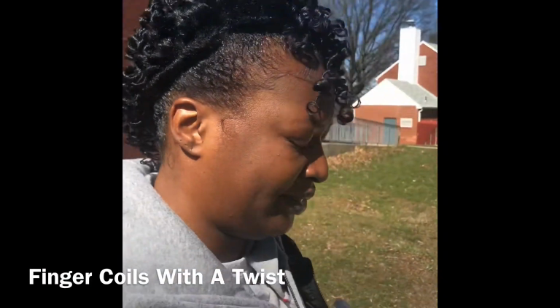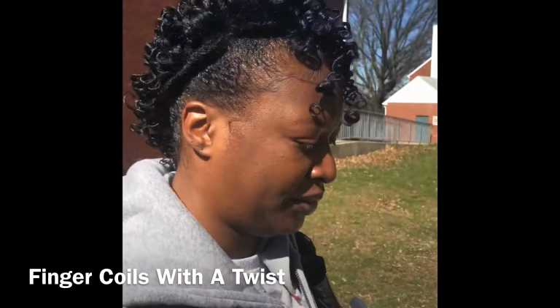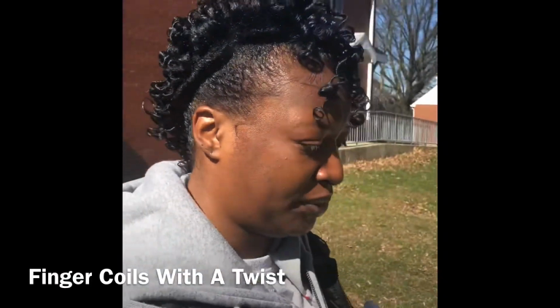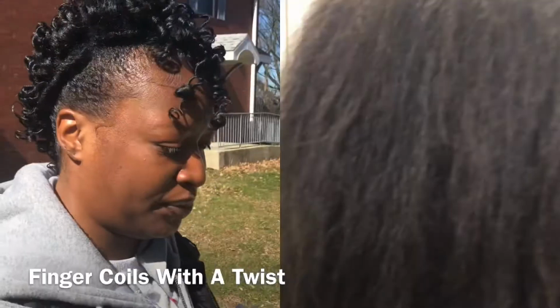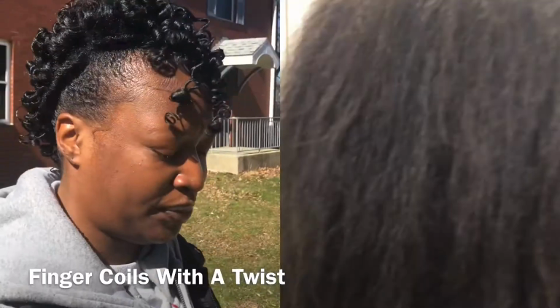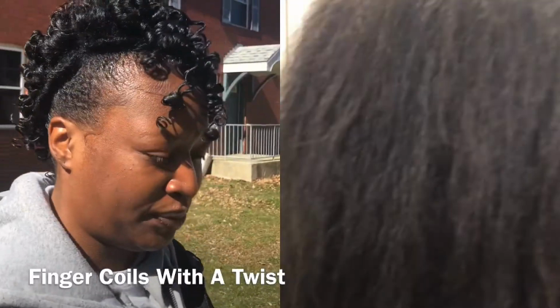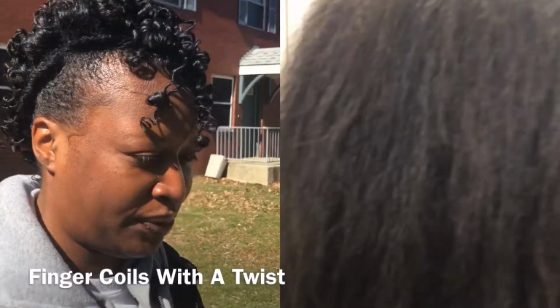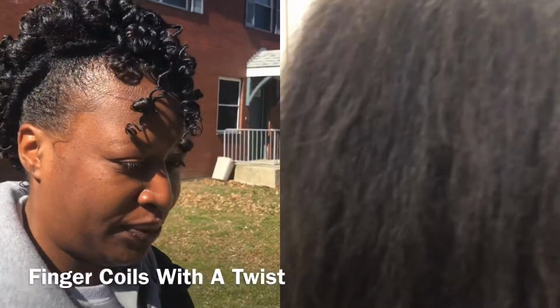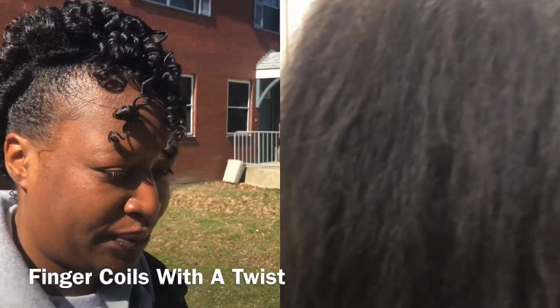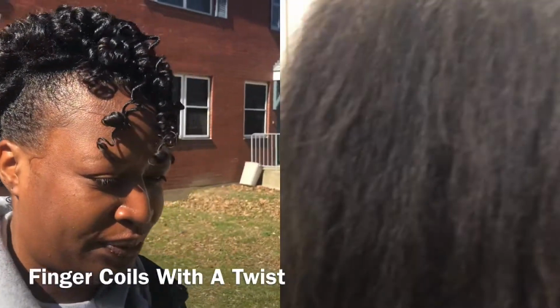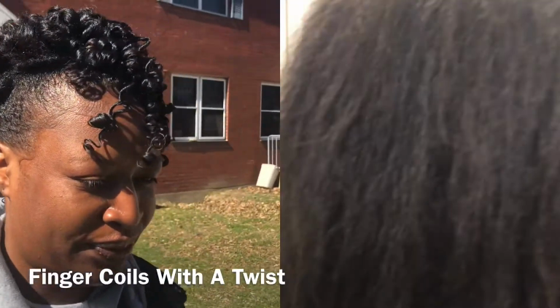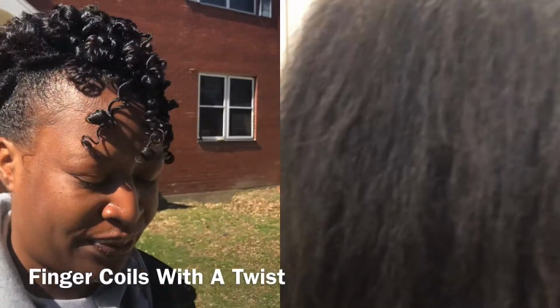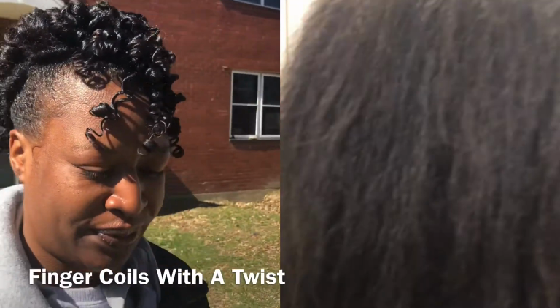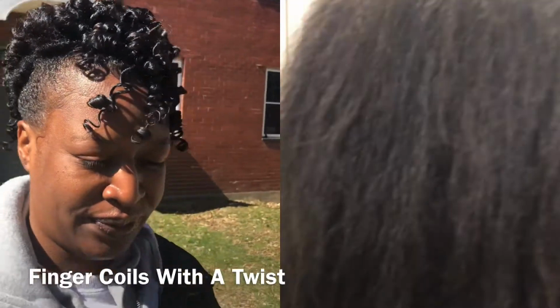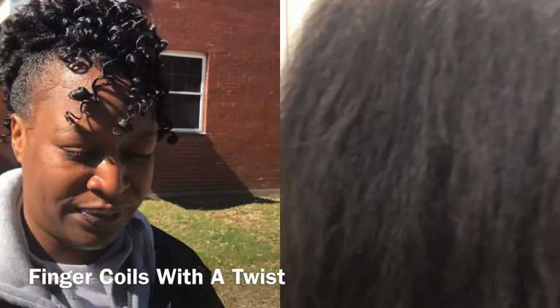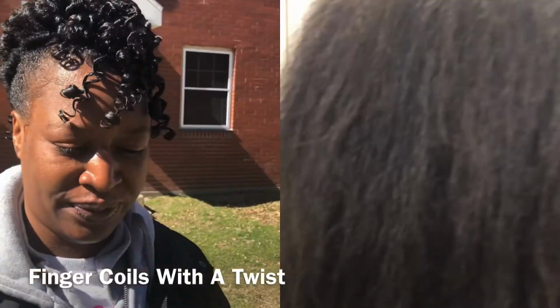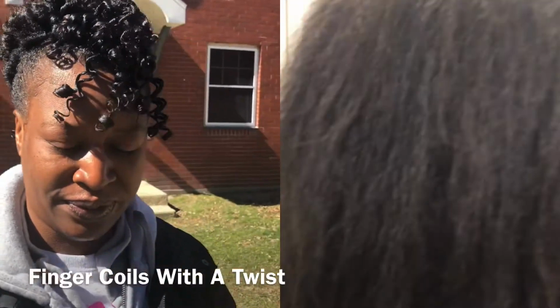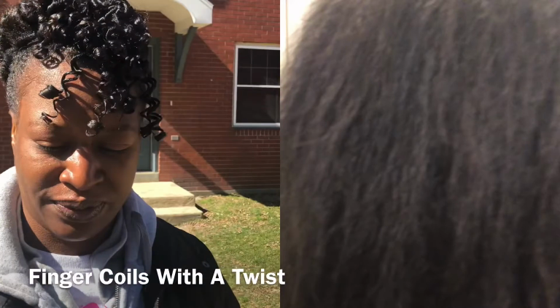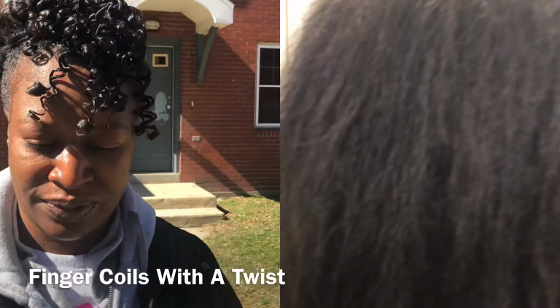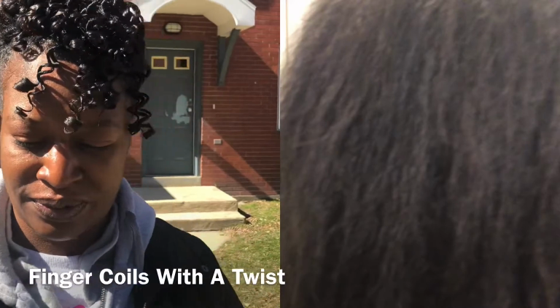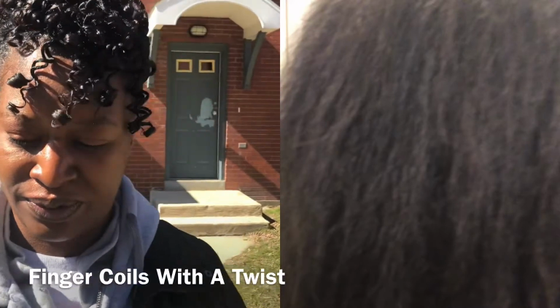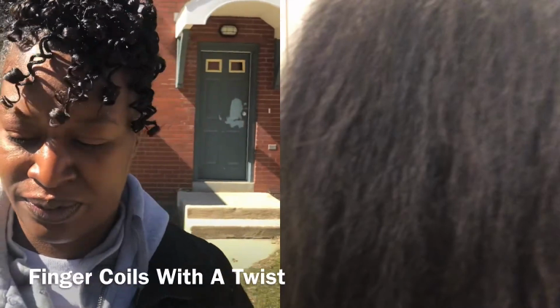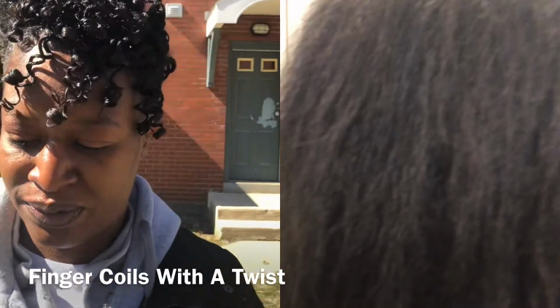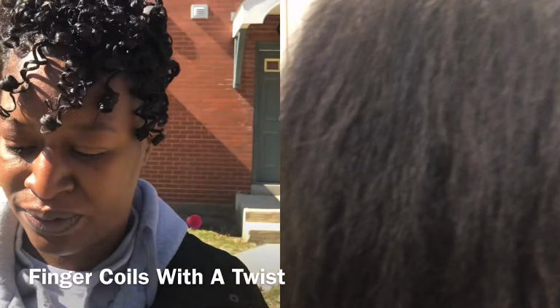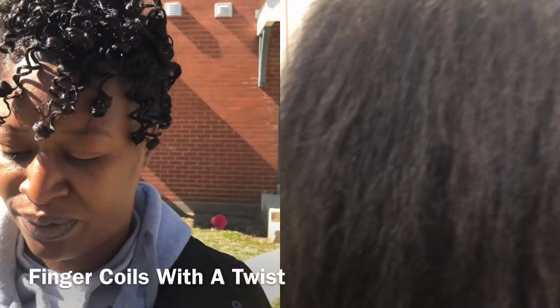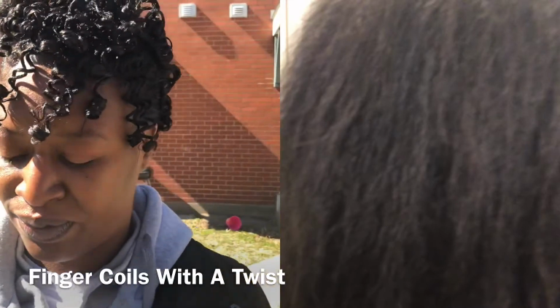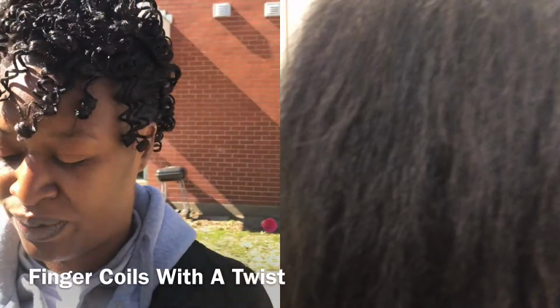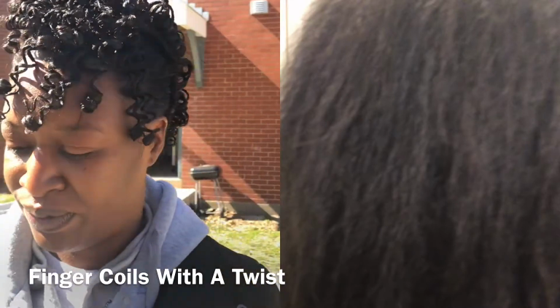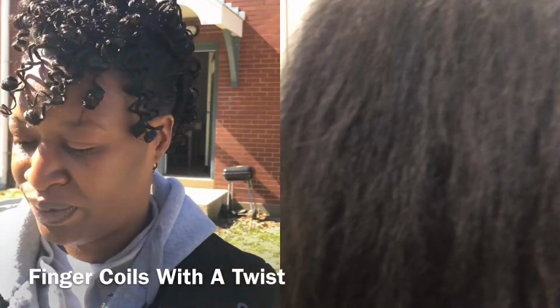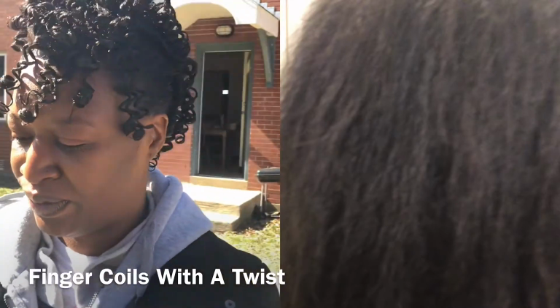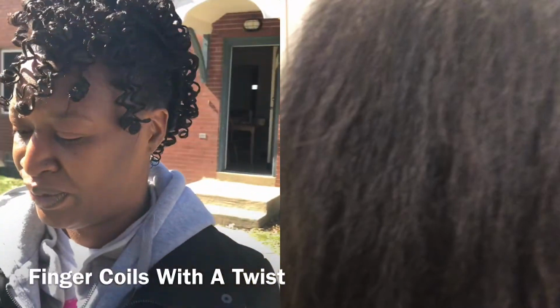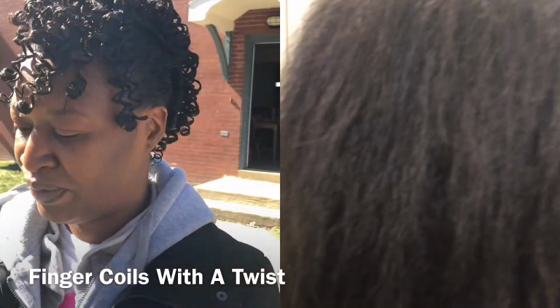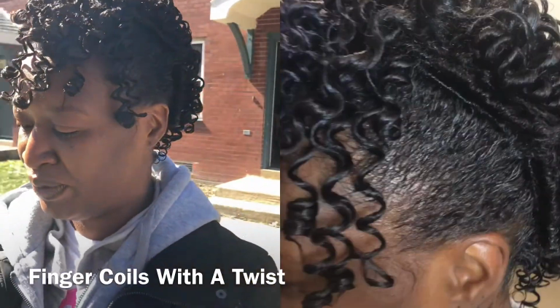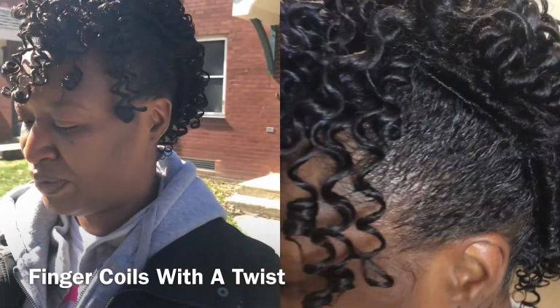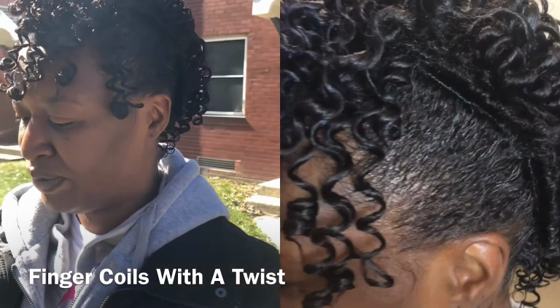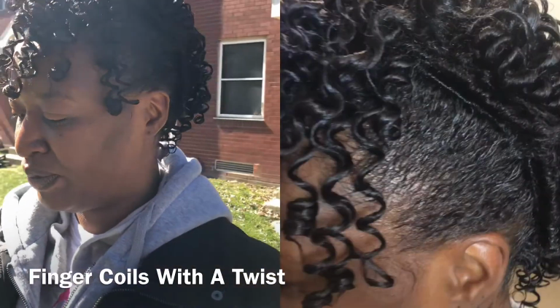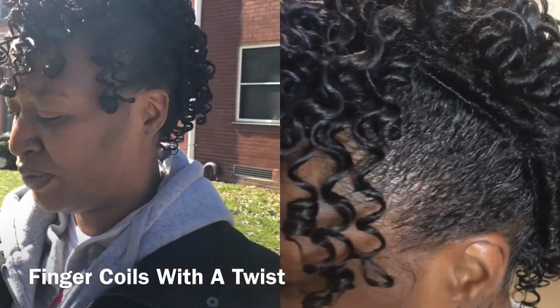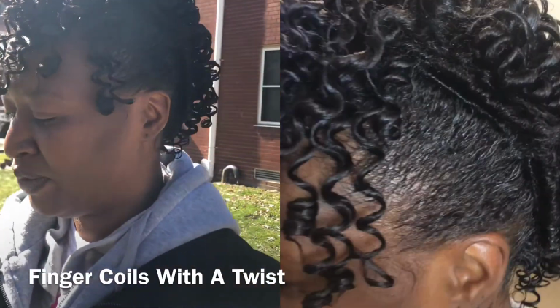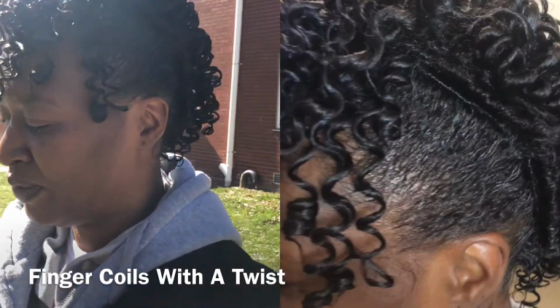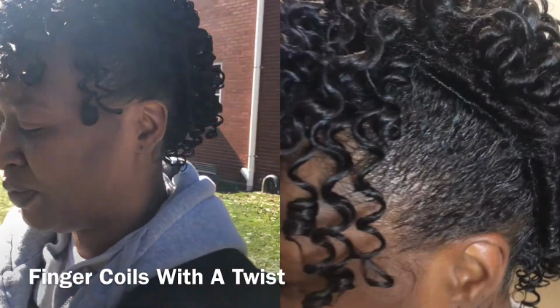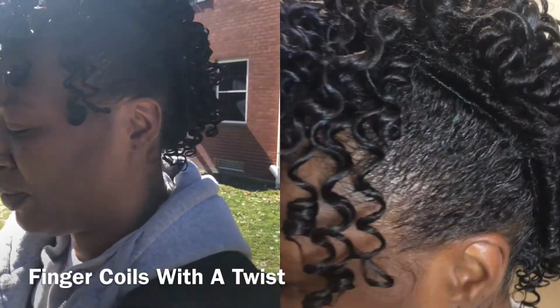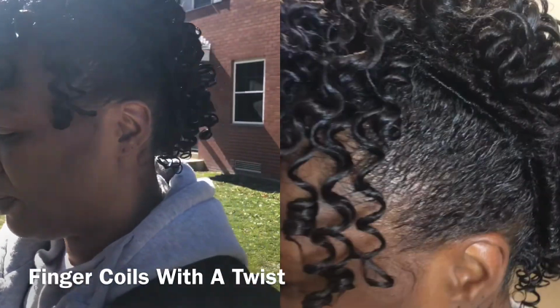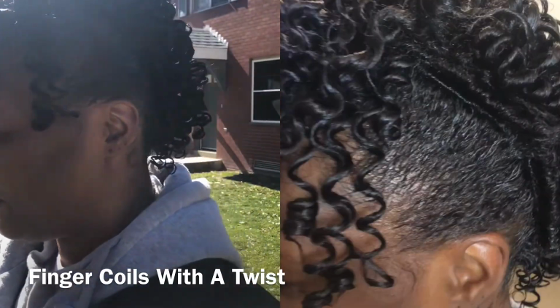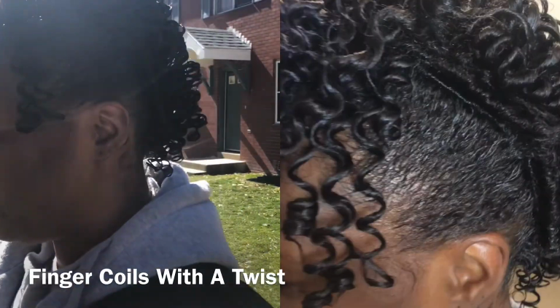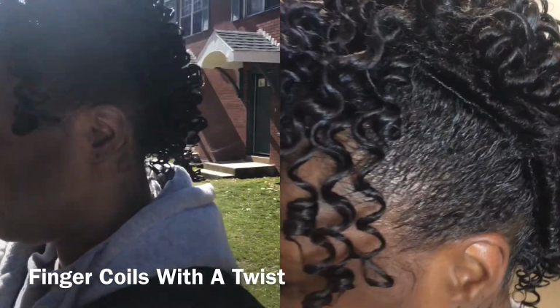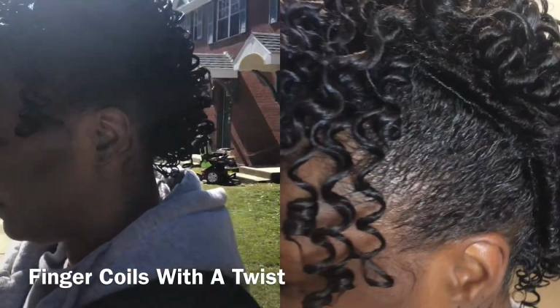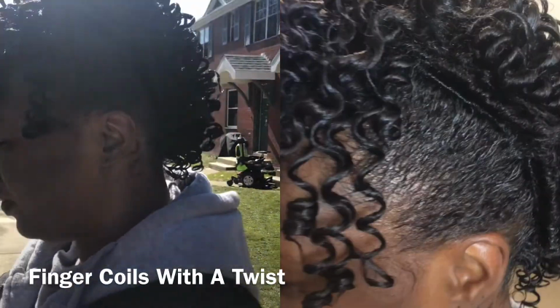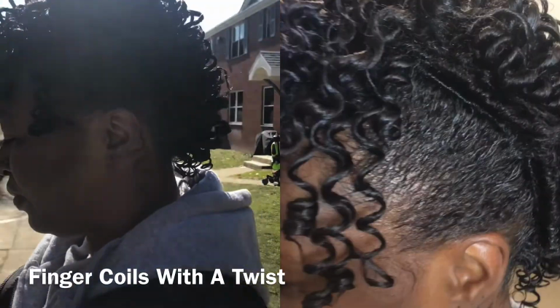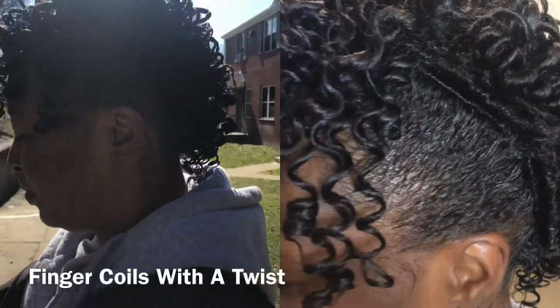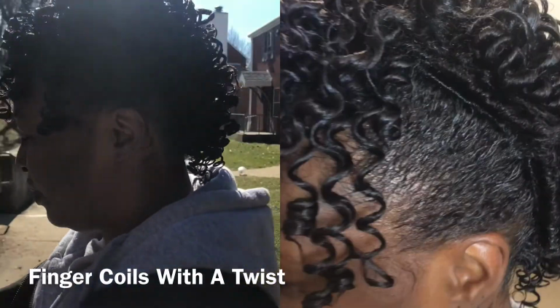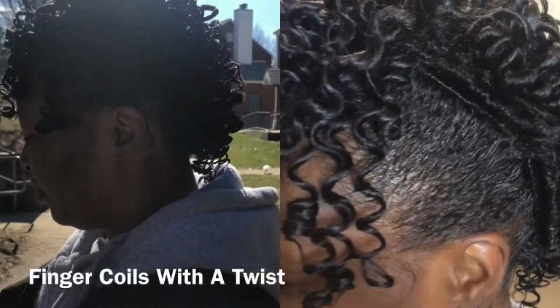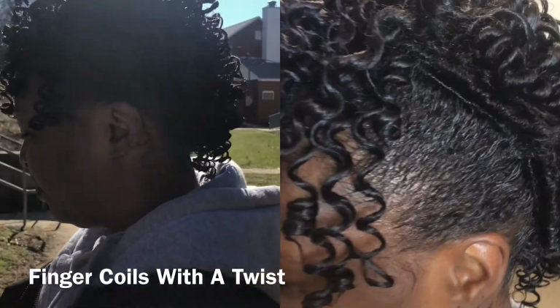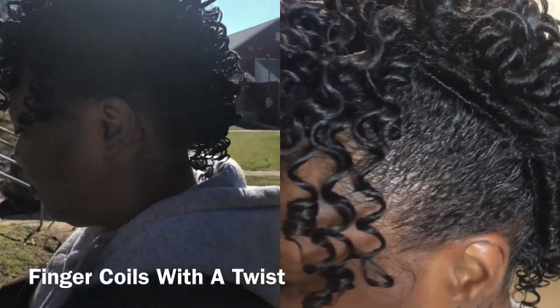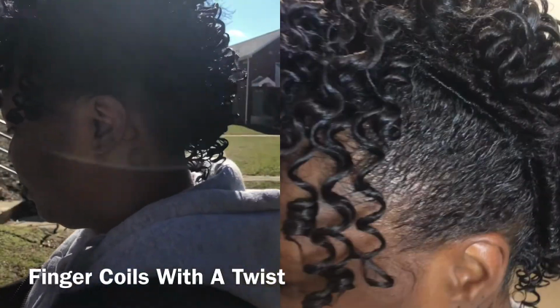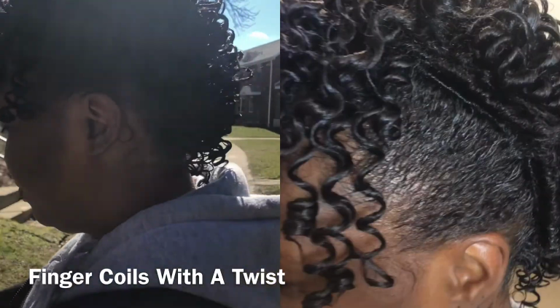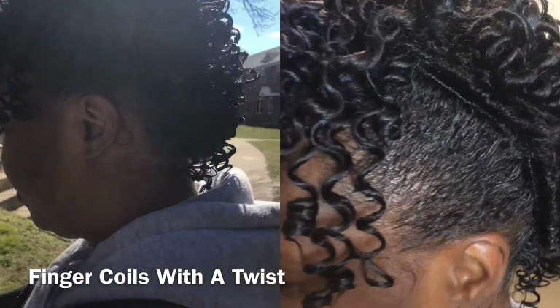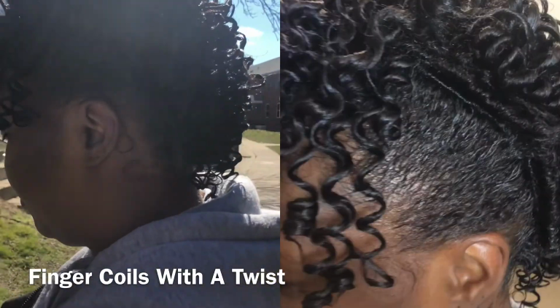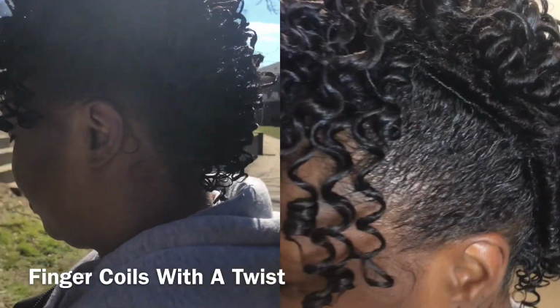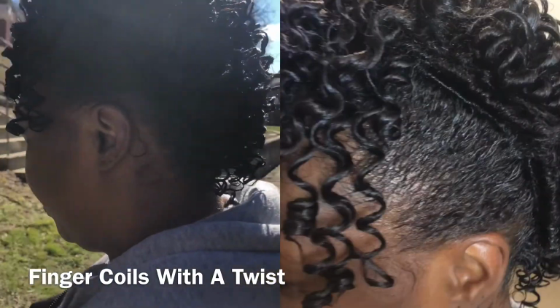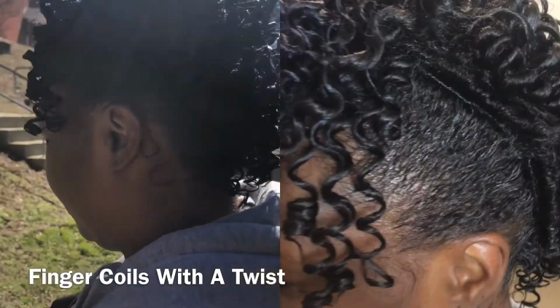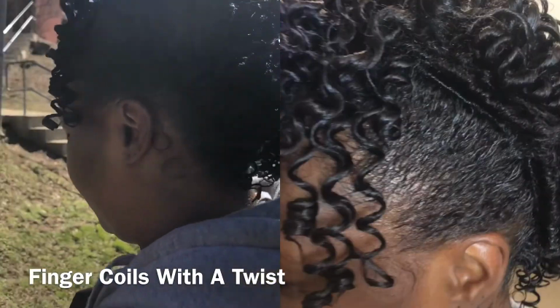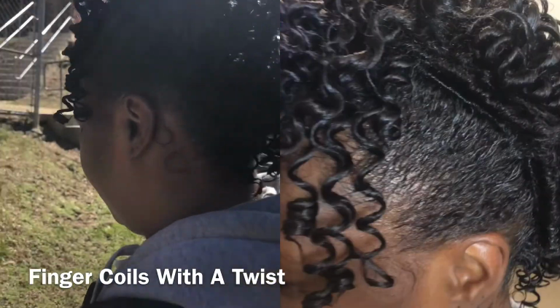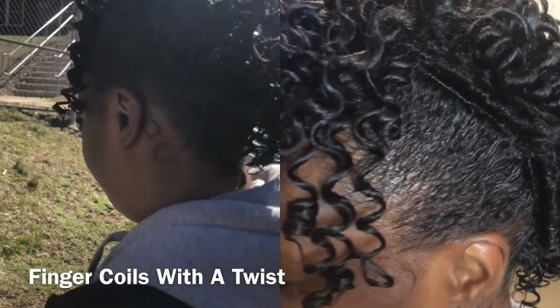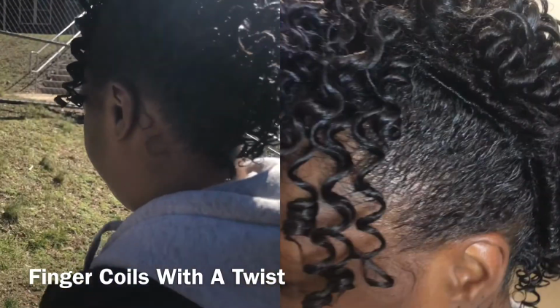Finger coils with a twist — Sonia Cage. Thank you for watching, I'll see you soon to a hood near you.